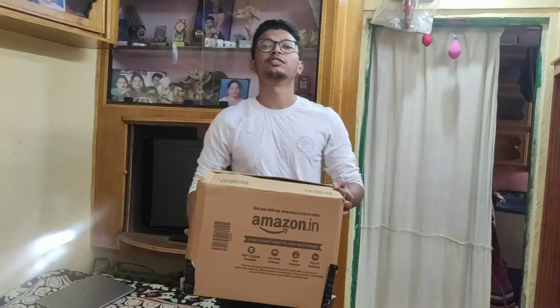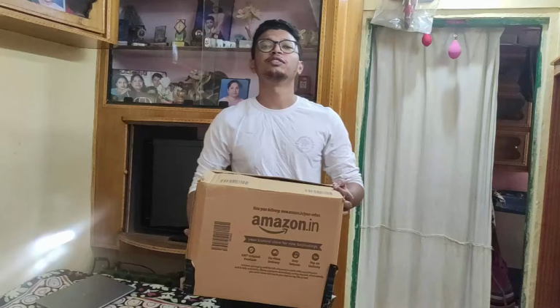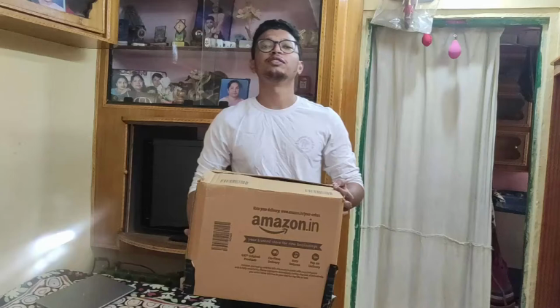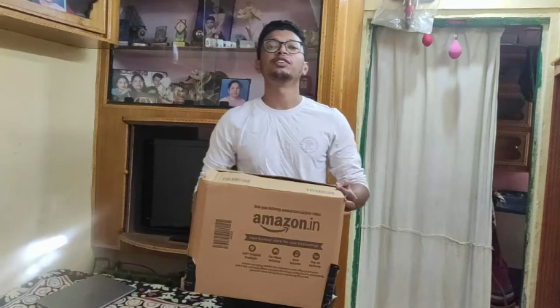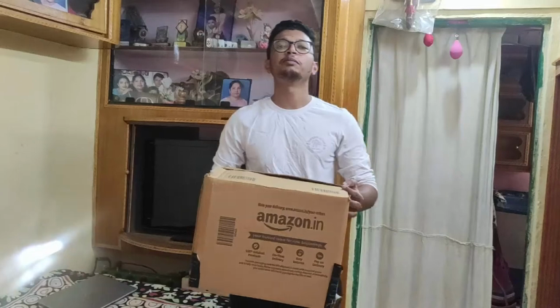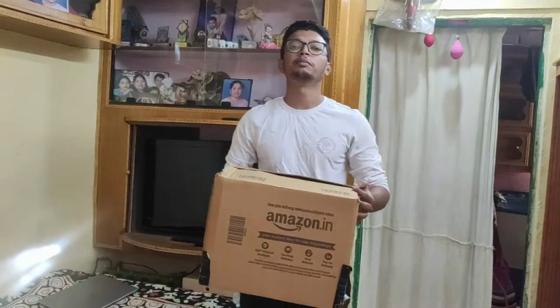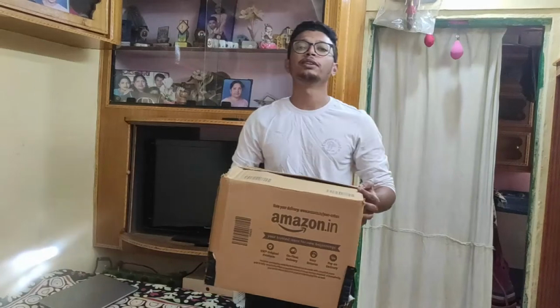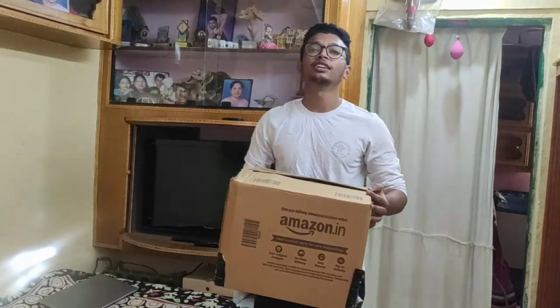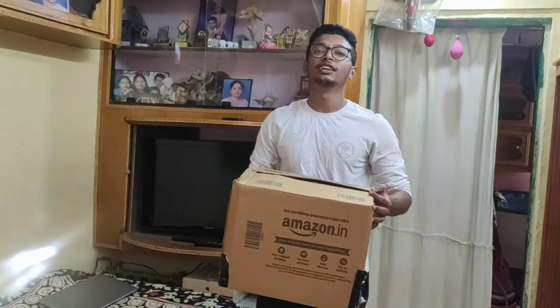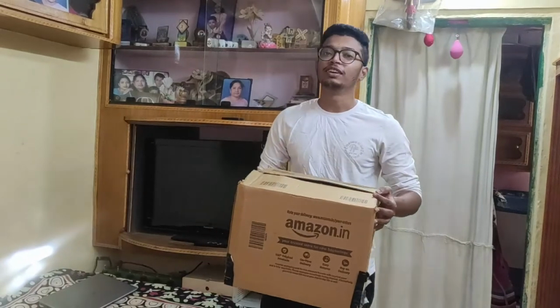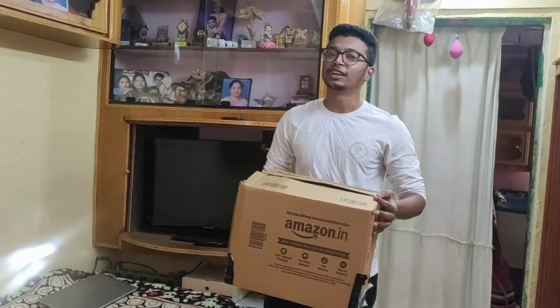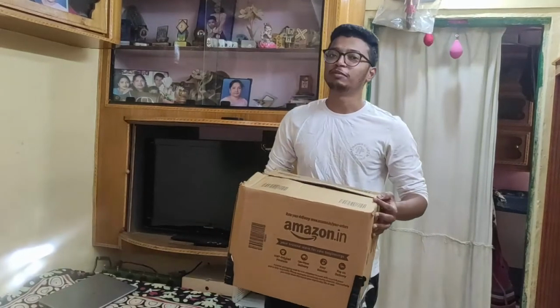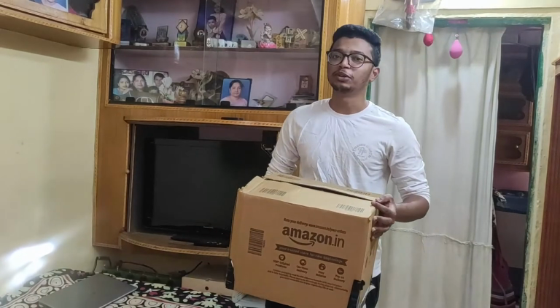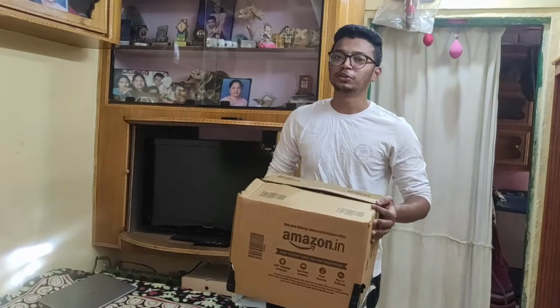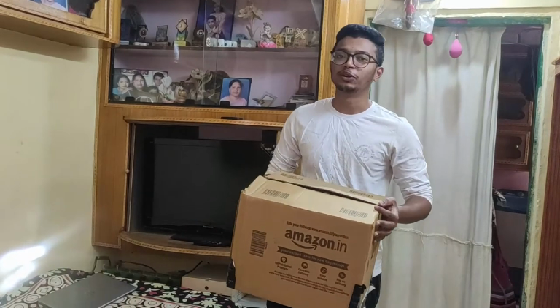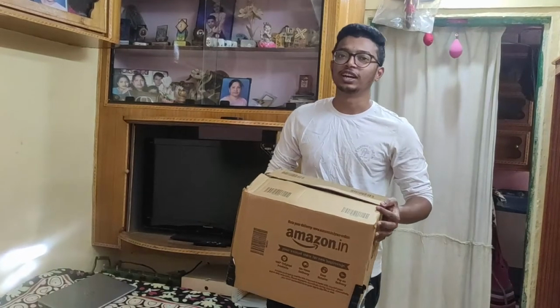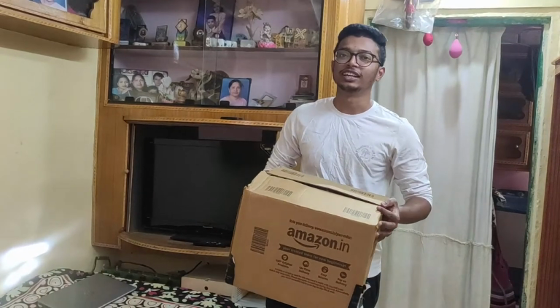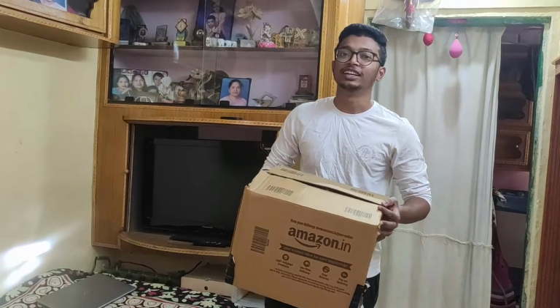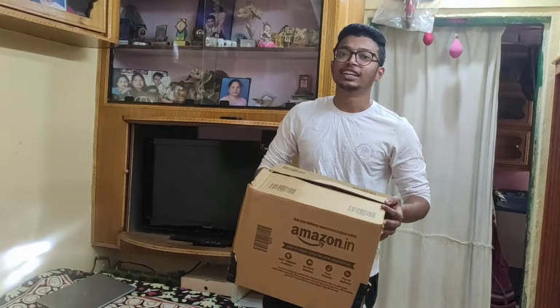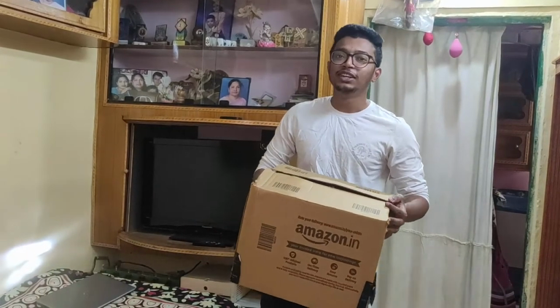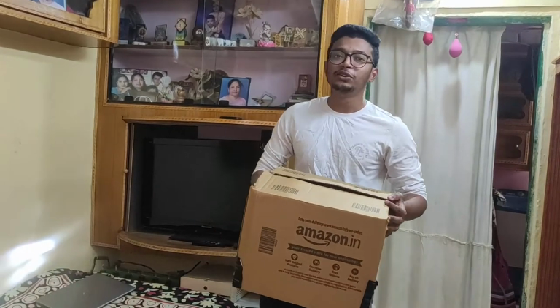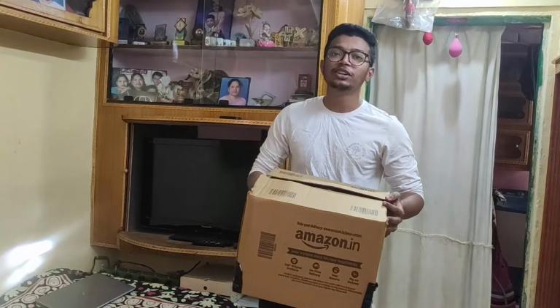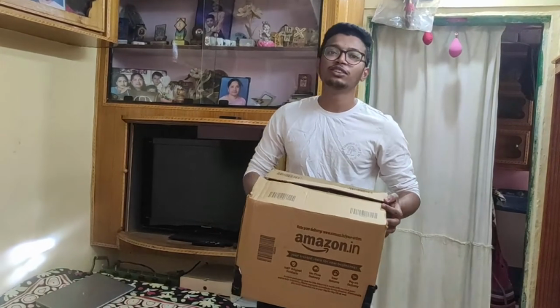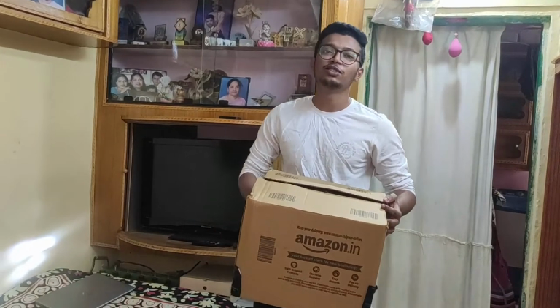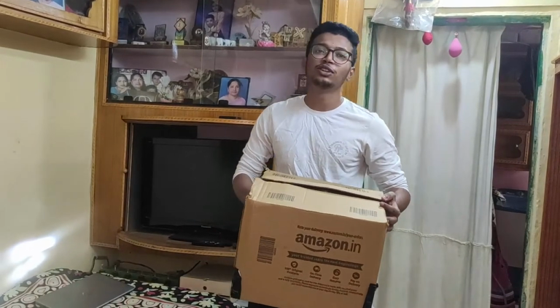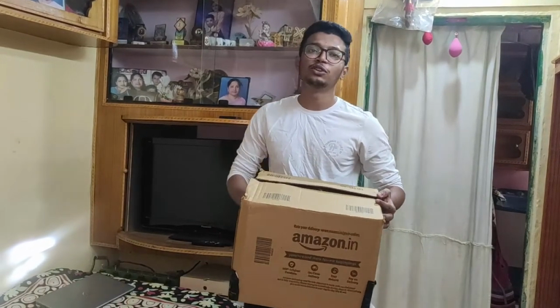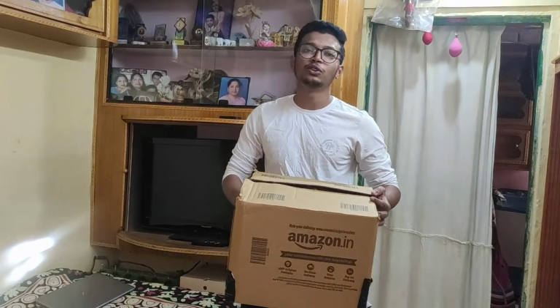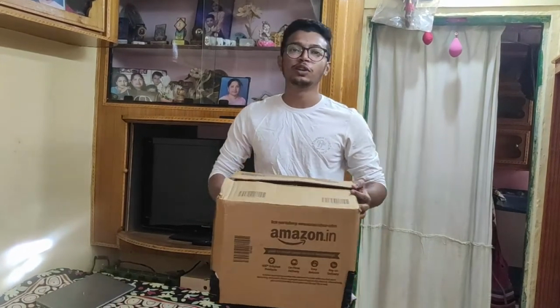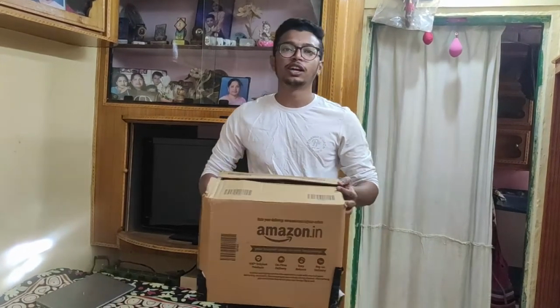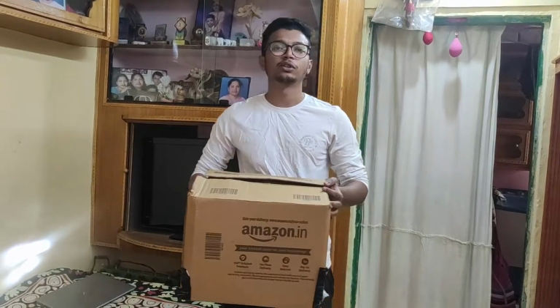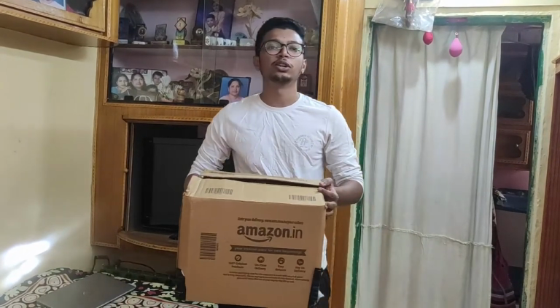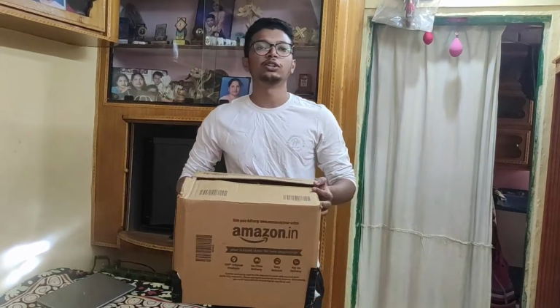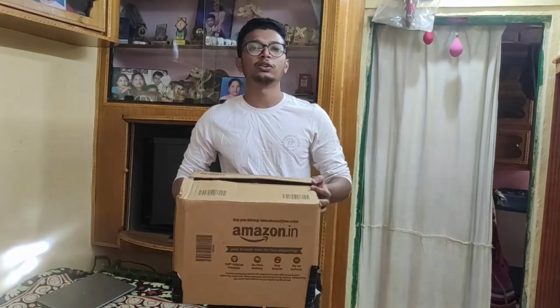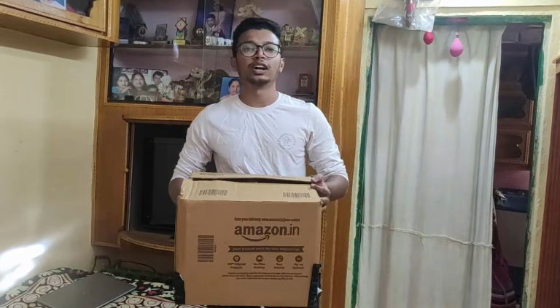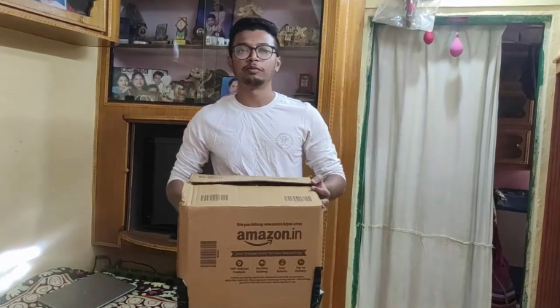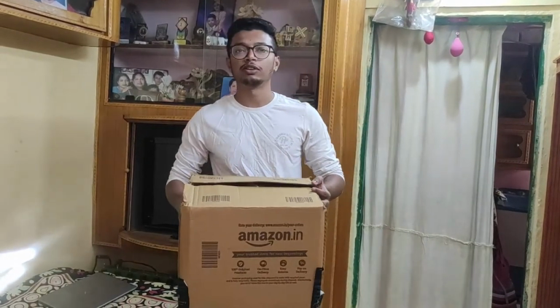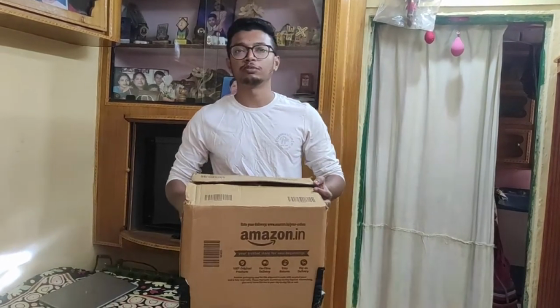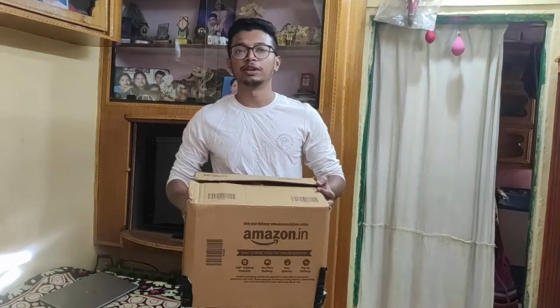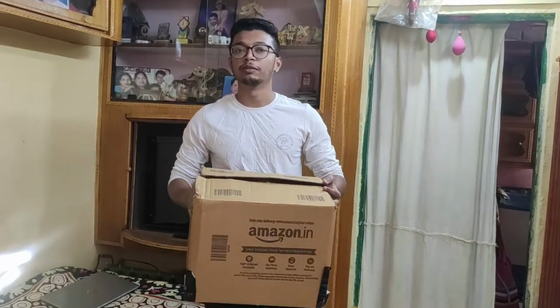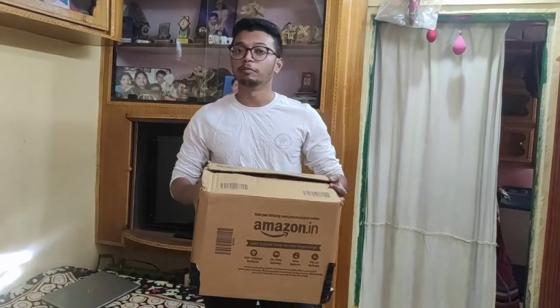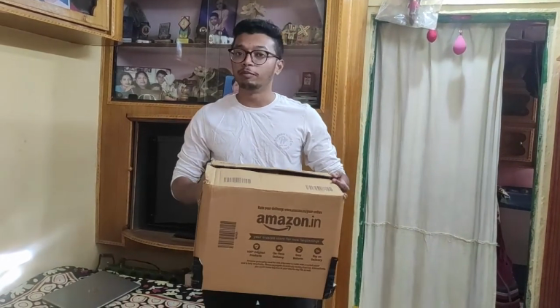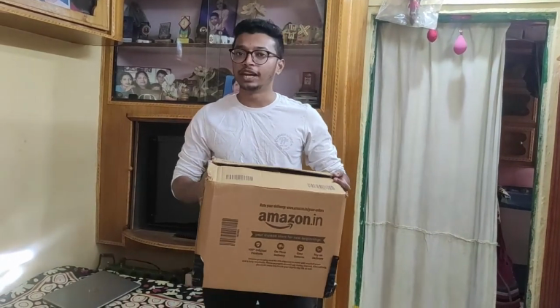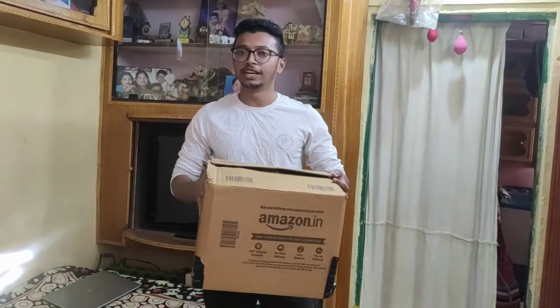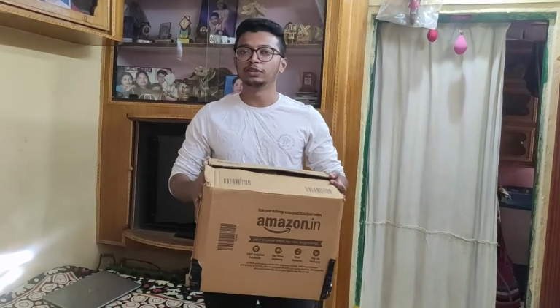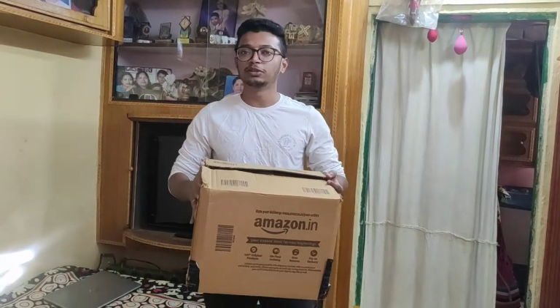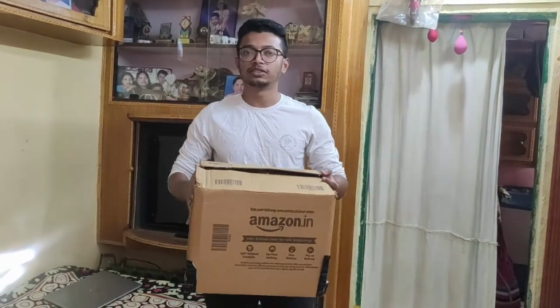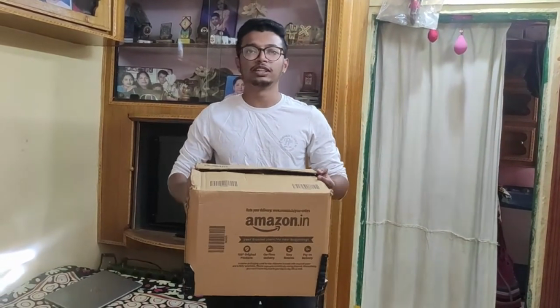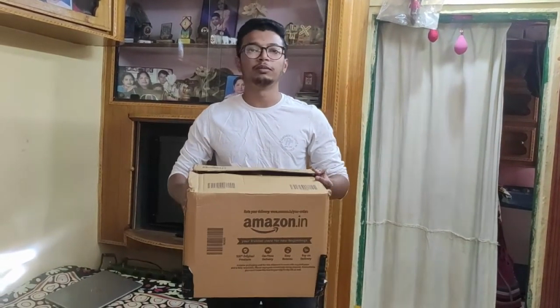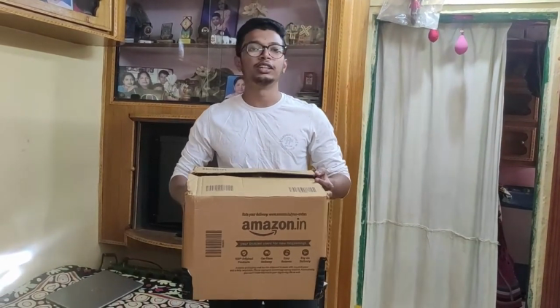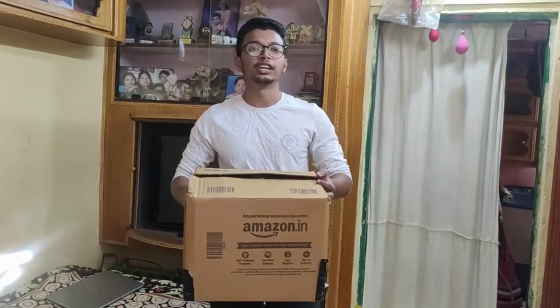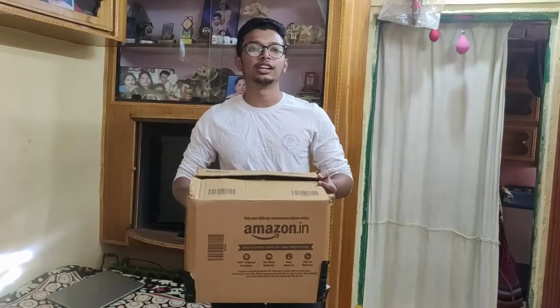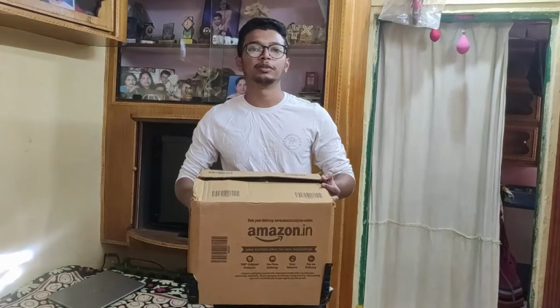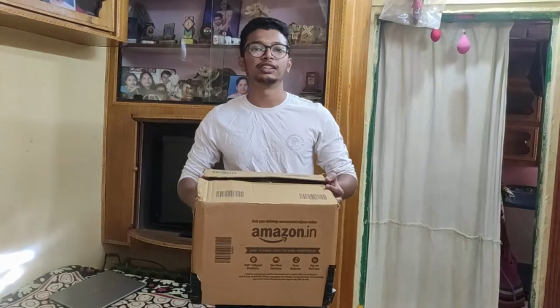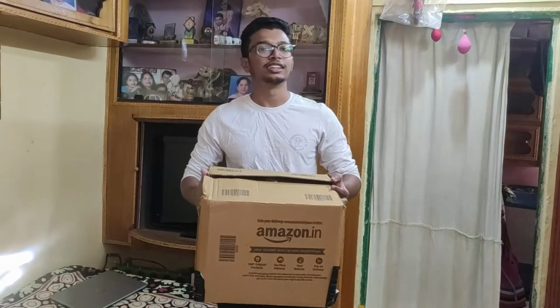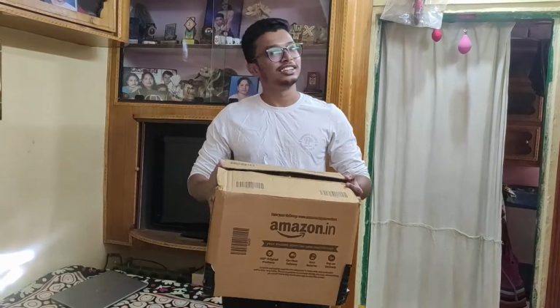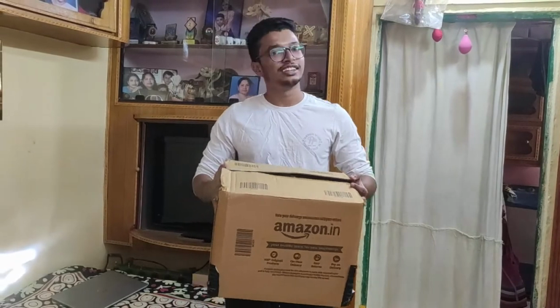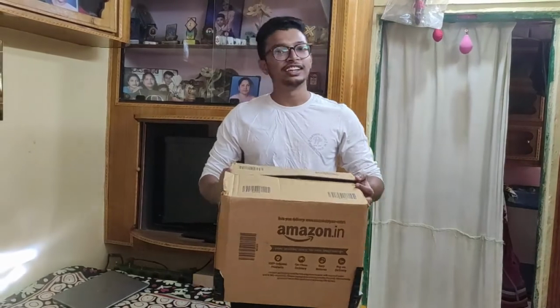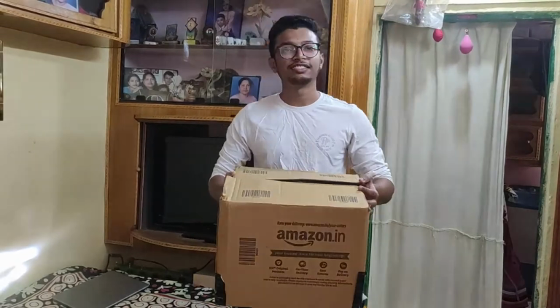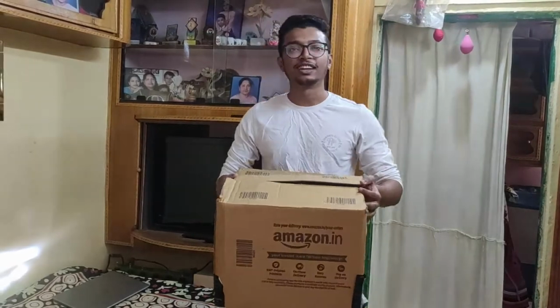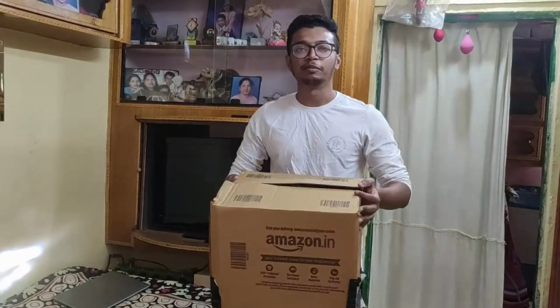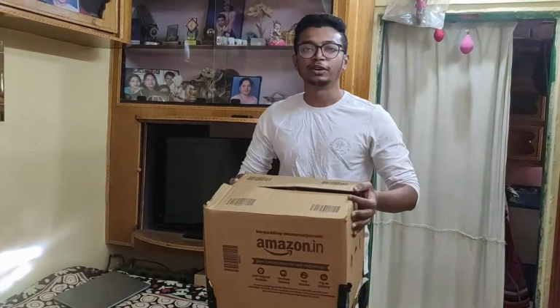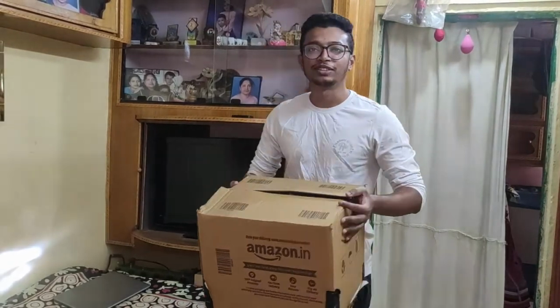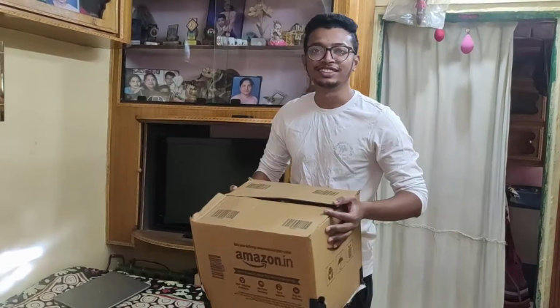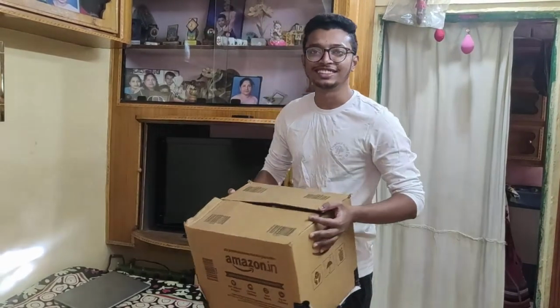Hello people, welcome to Cool Guys. In today's video we are going to unbox my brand new Steelbird helmet. Let's unbox it.